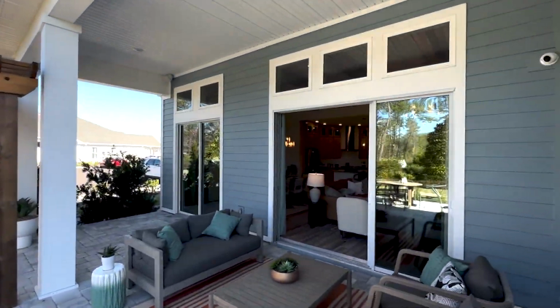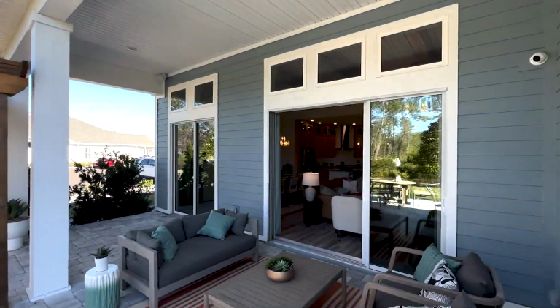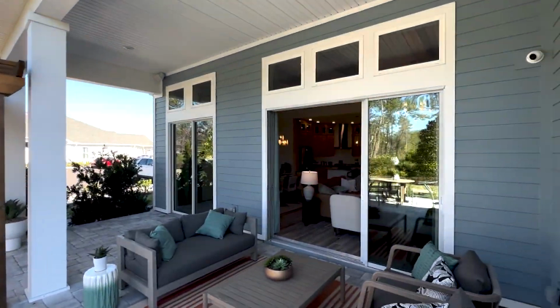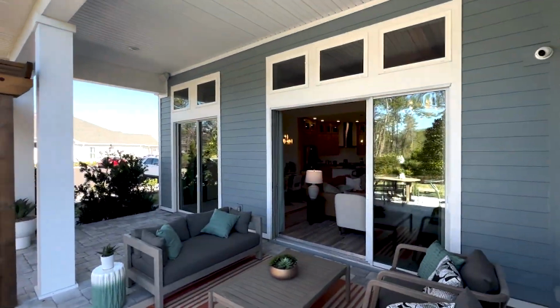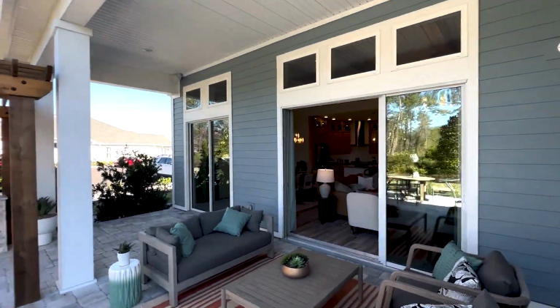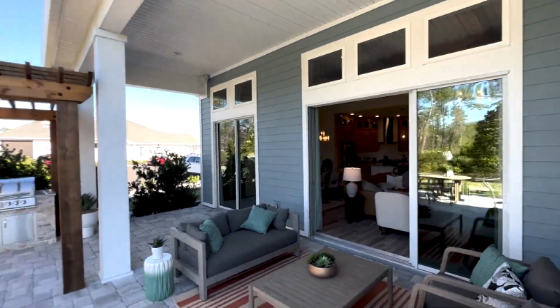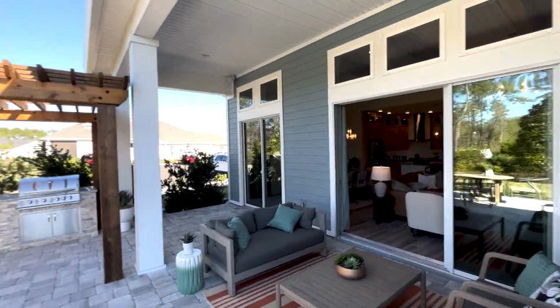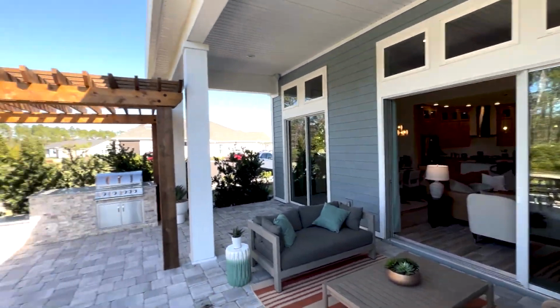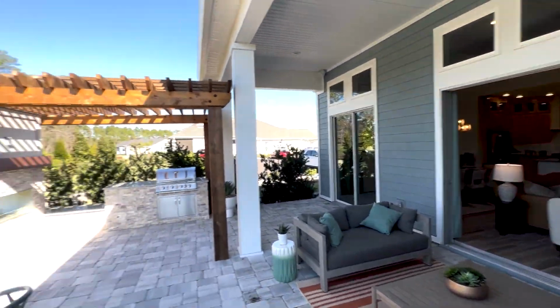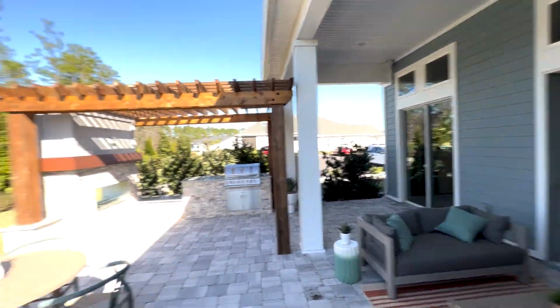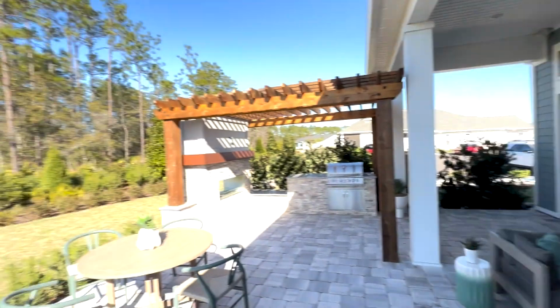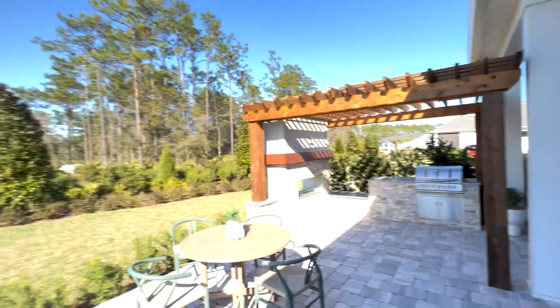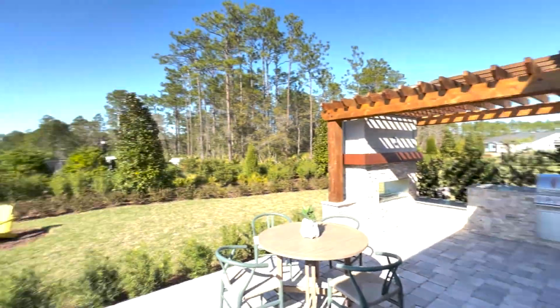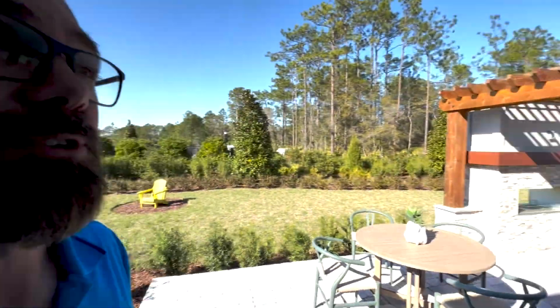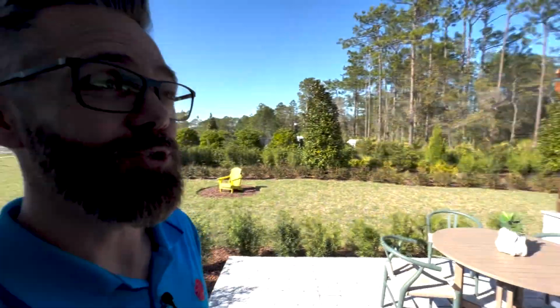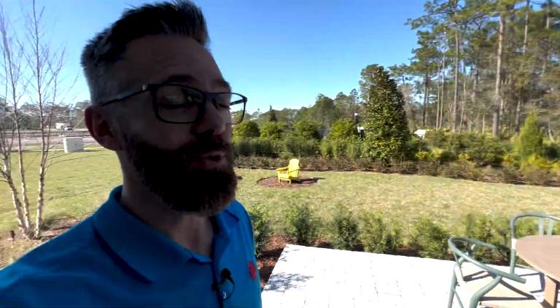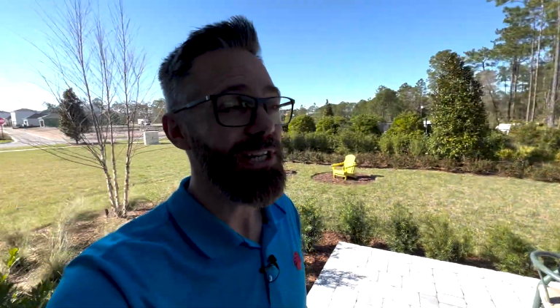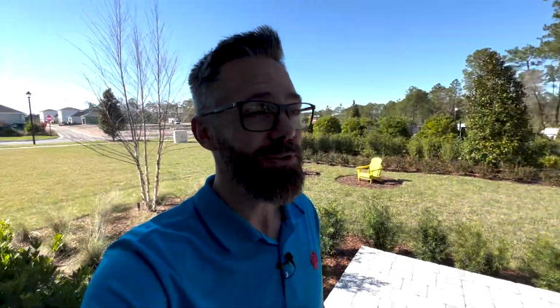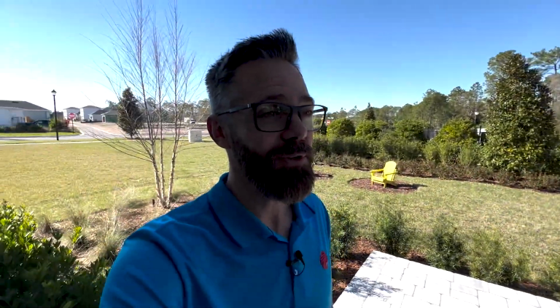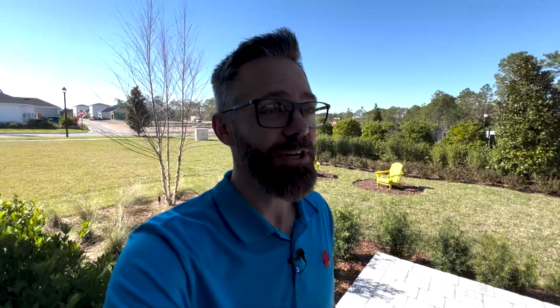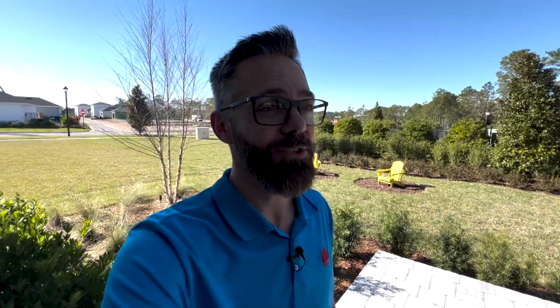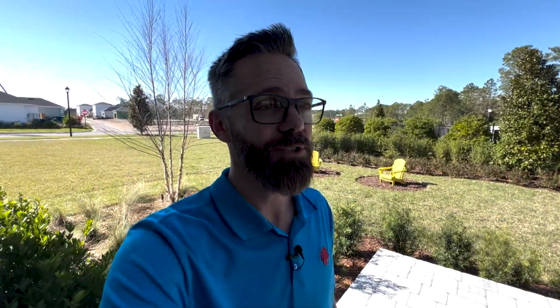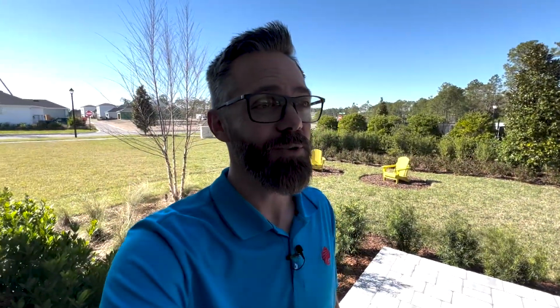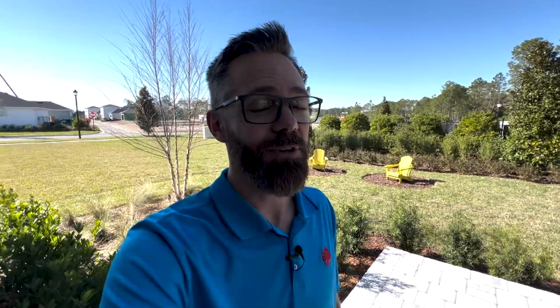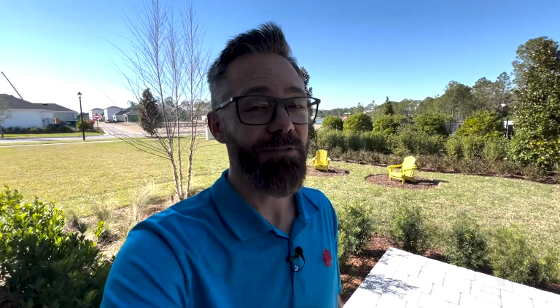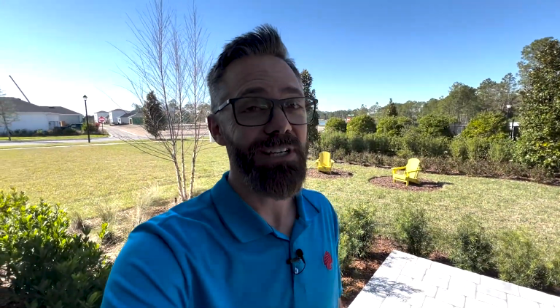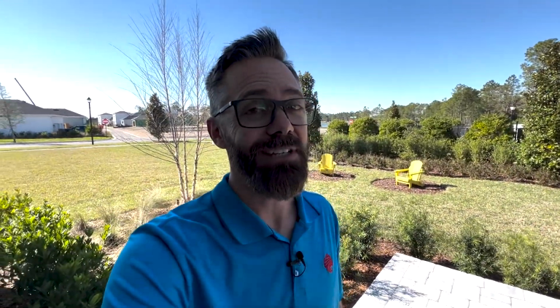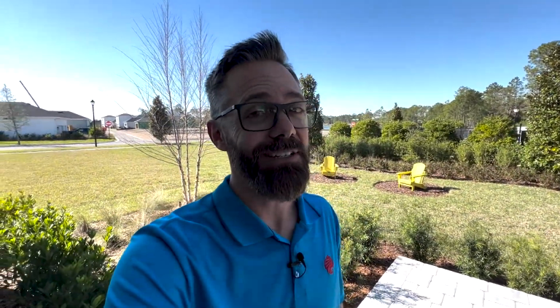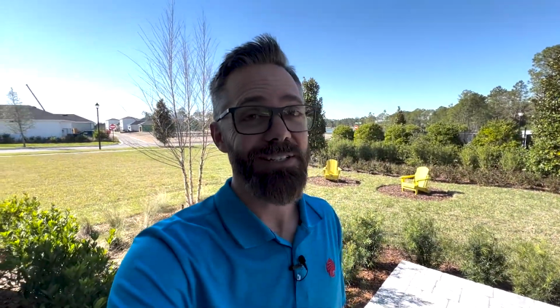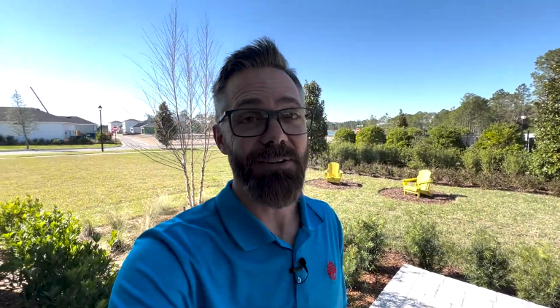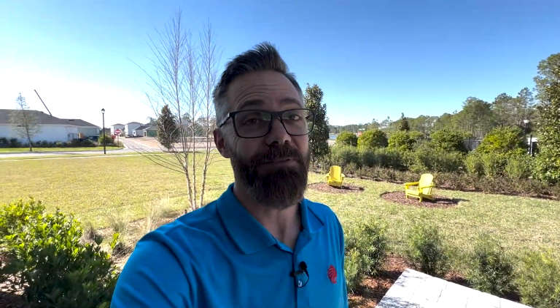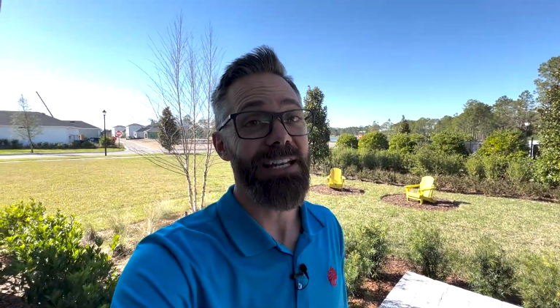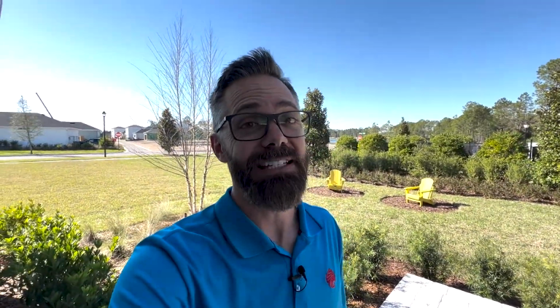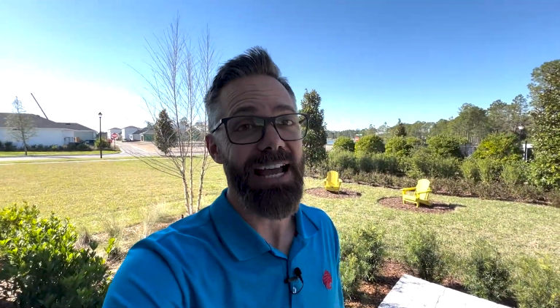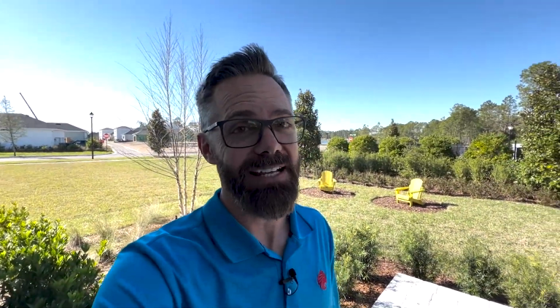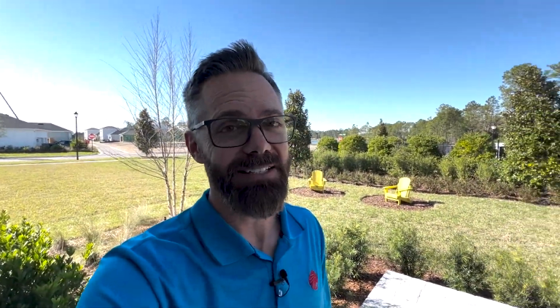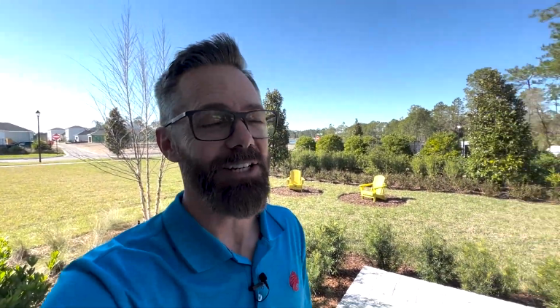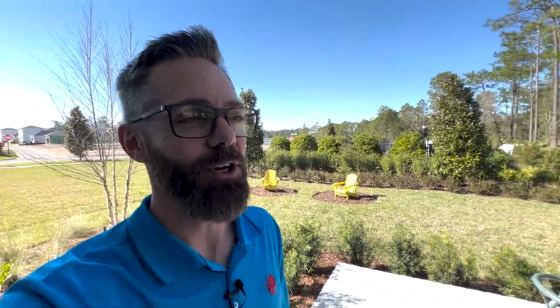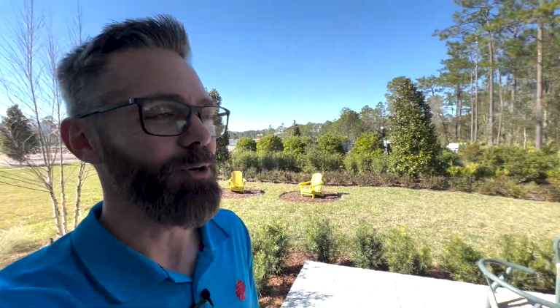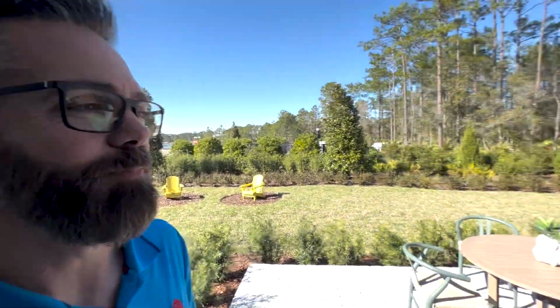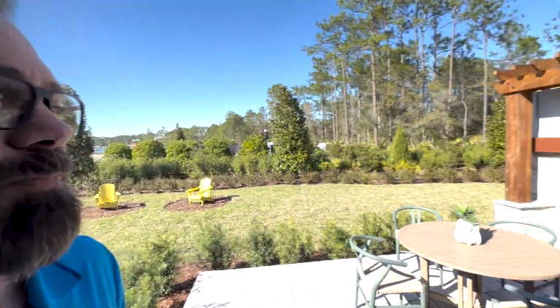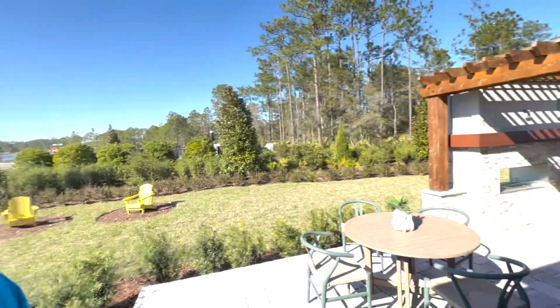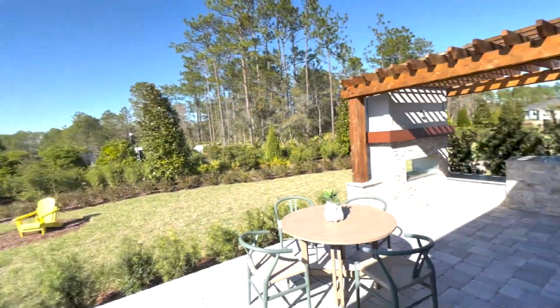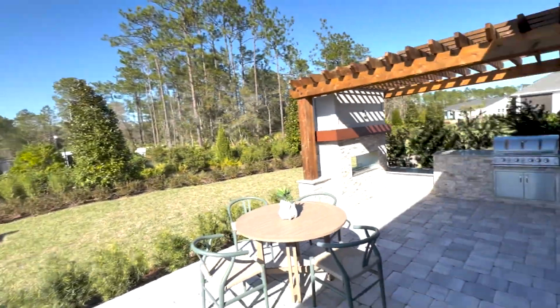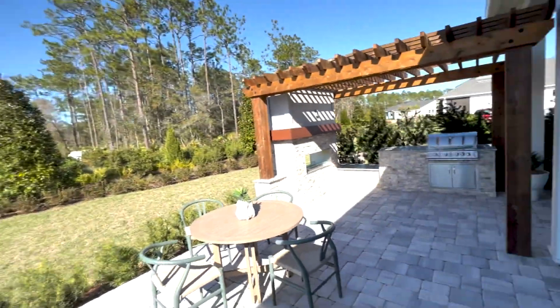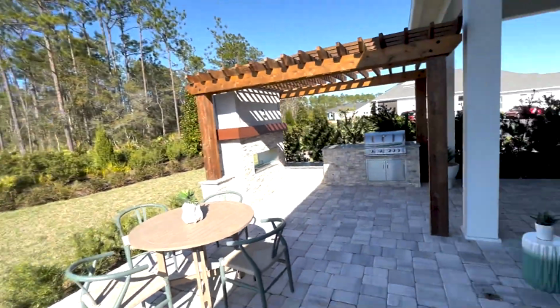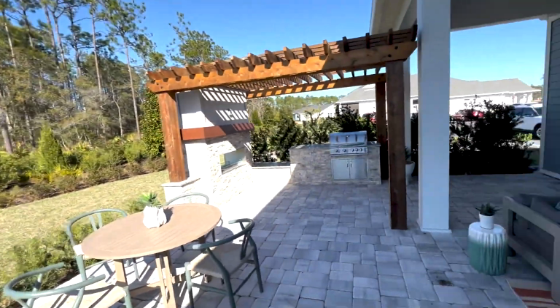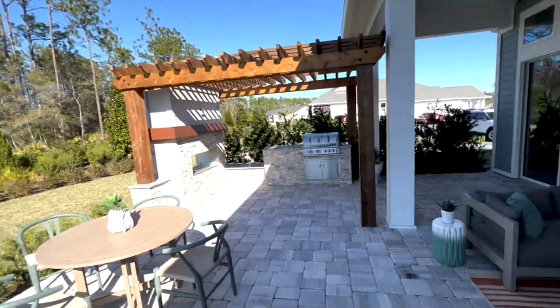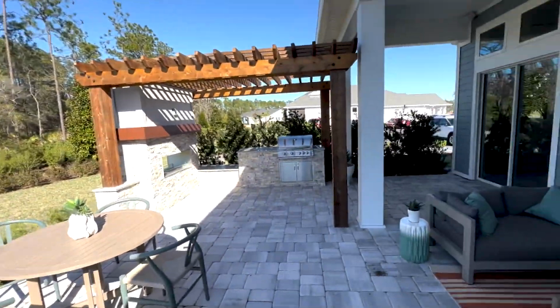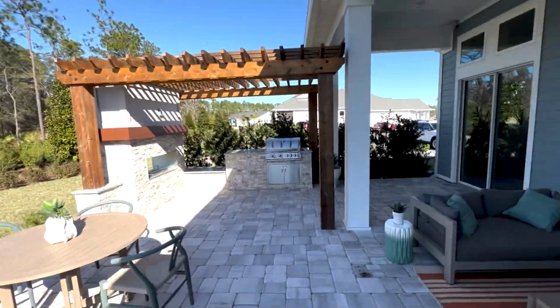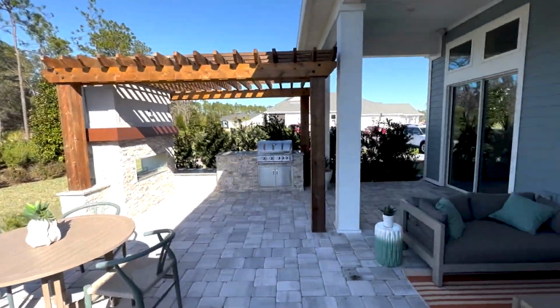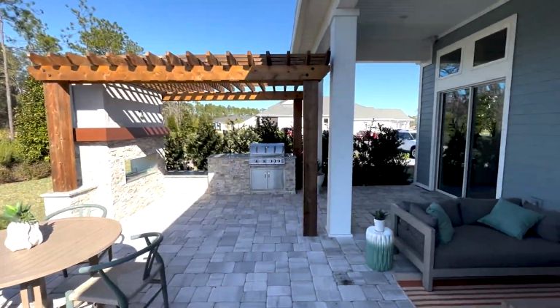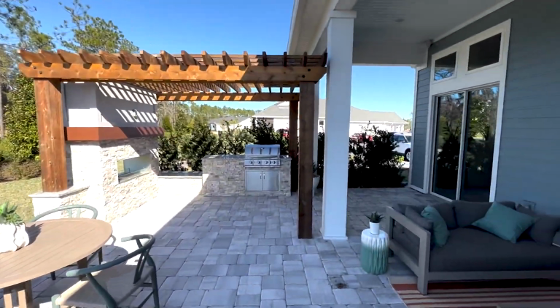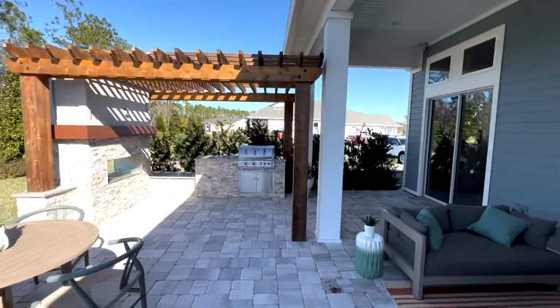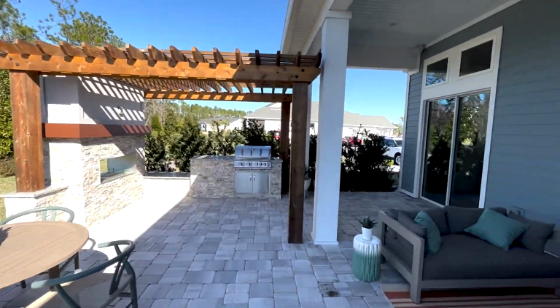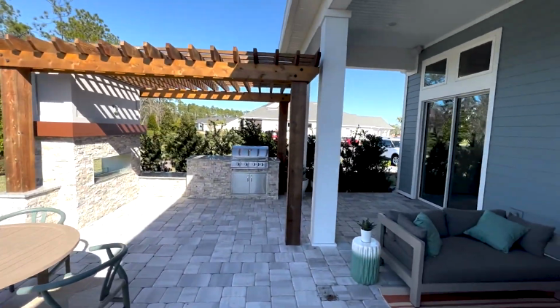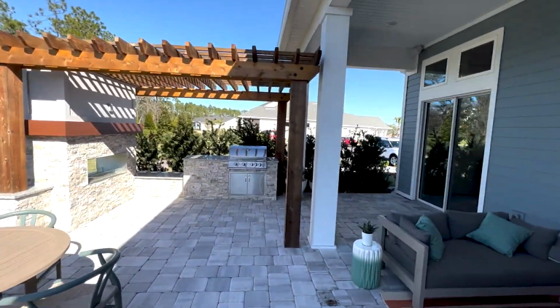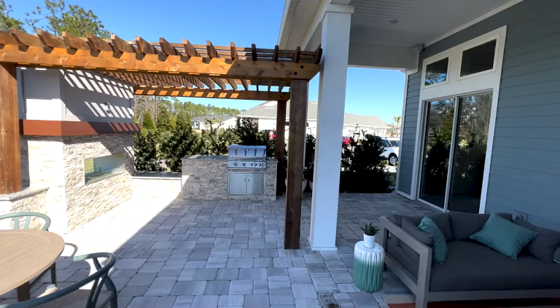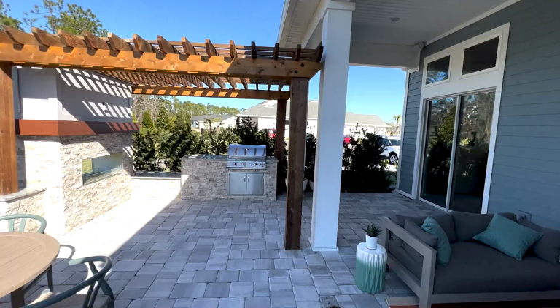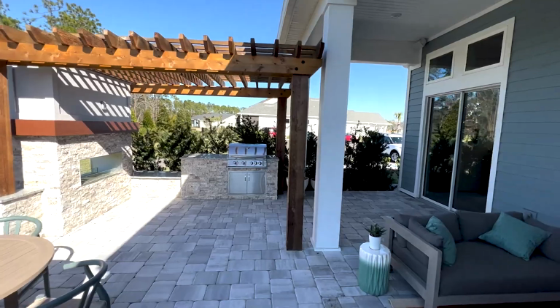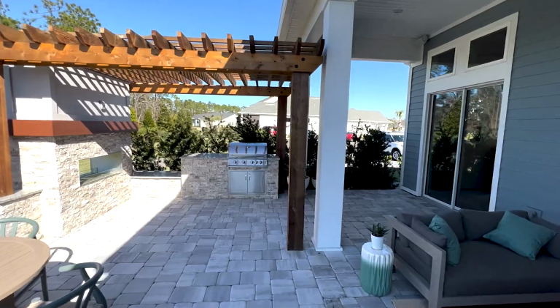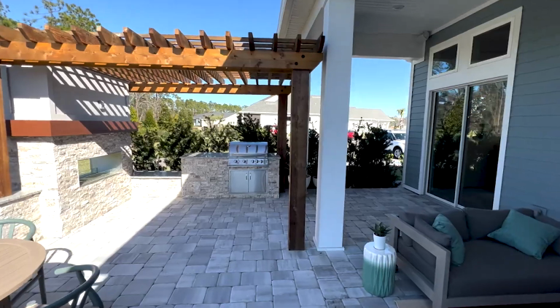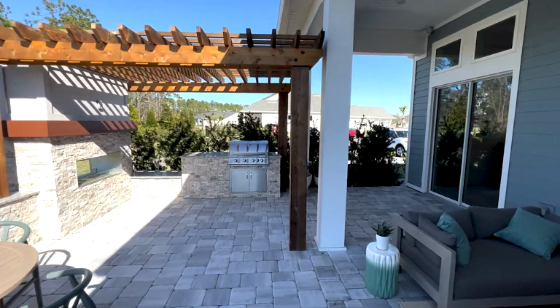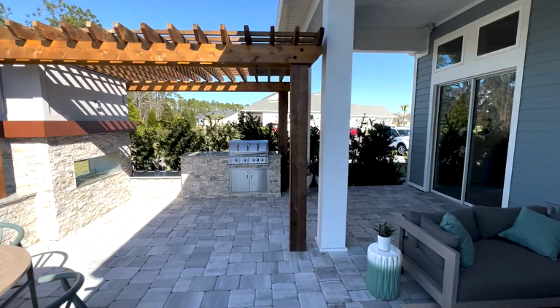This is a beautiful home at 2,300 square feet — it's a fantastic home. I hope you enjoyed that and I'll see you in the next model.